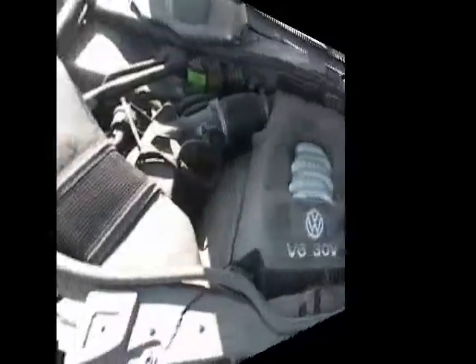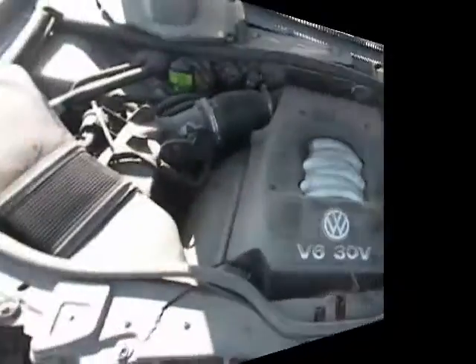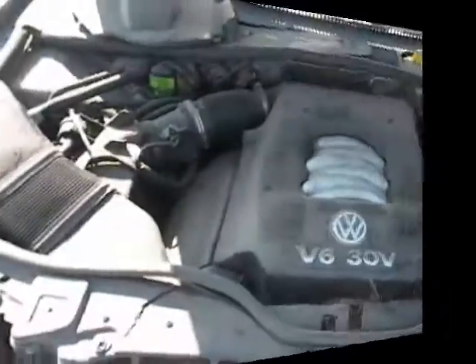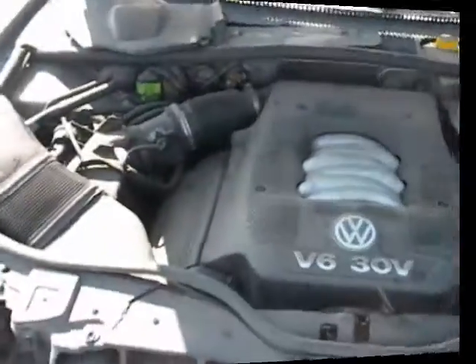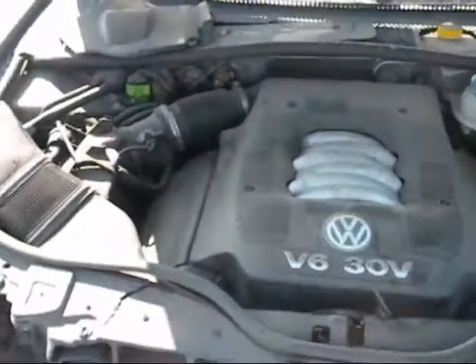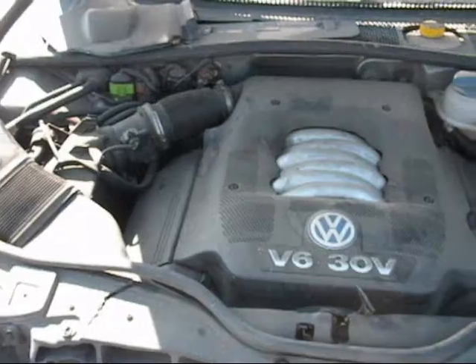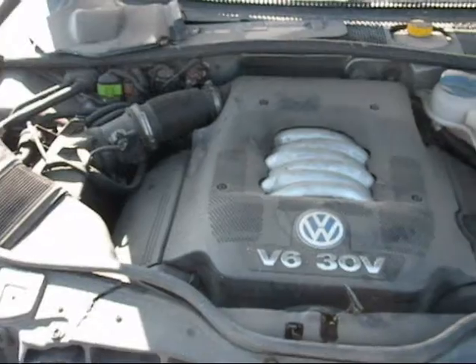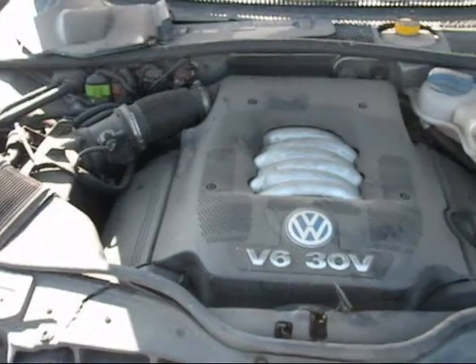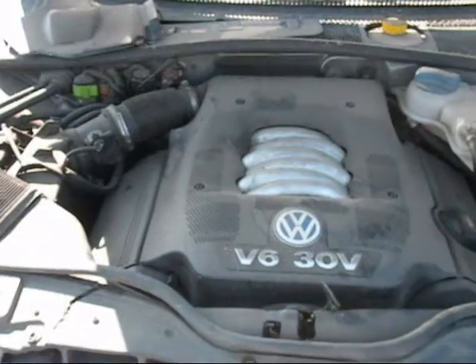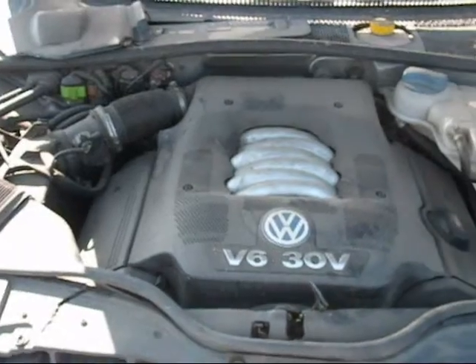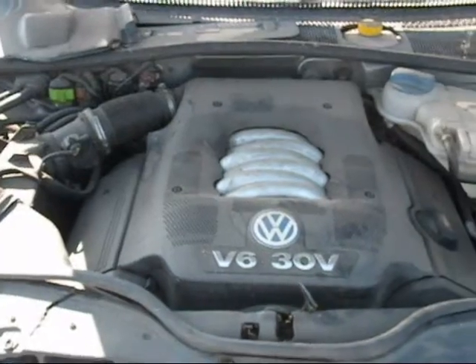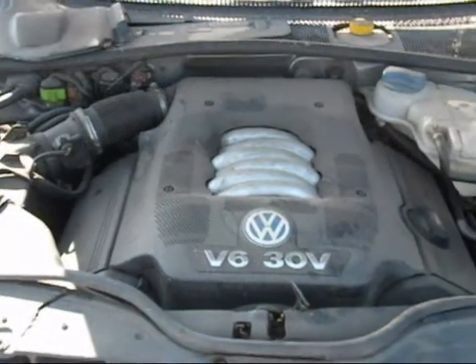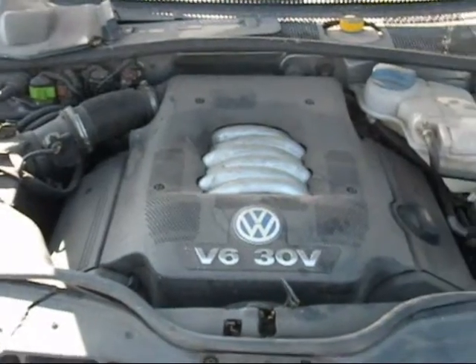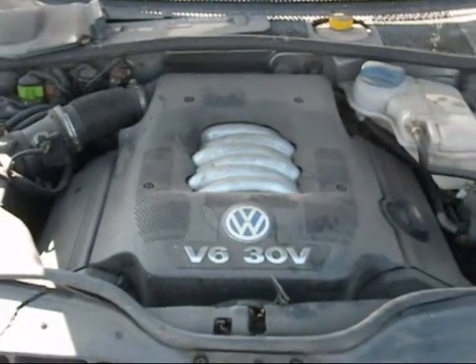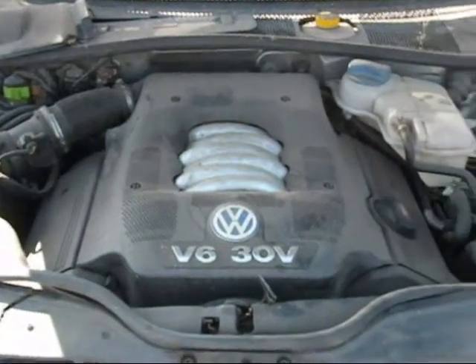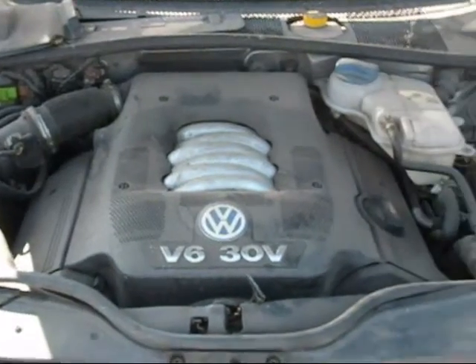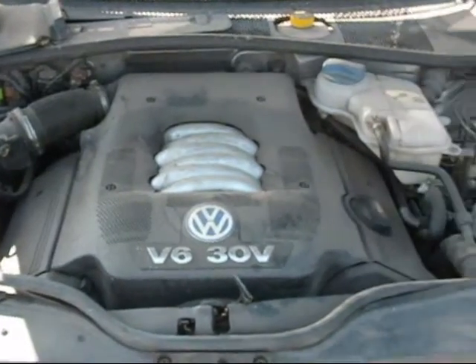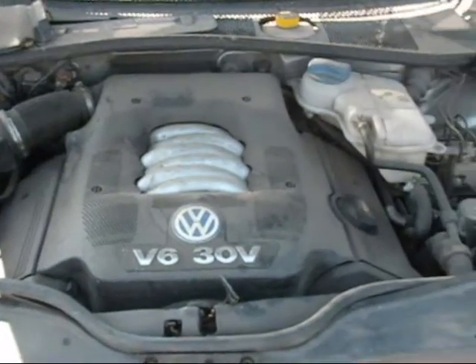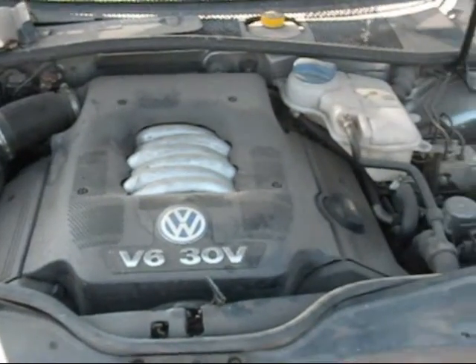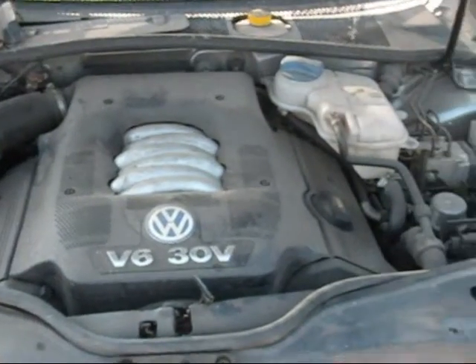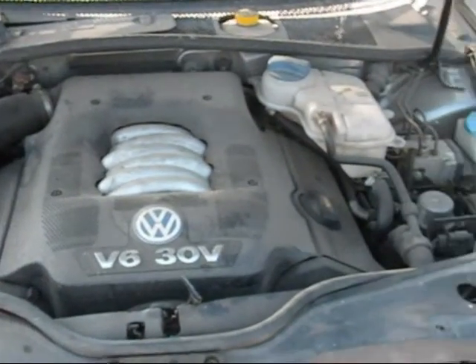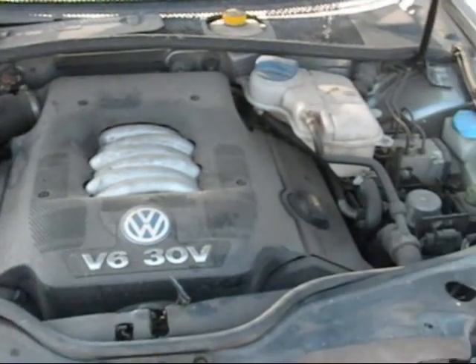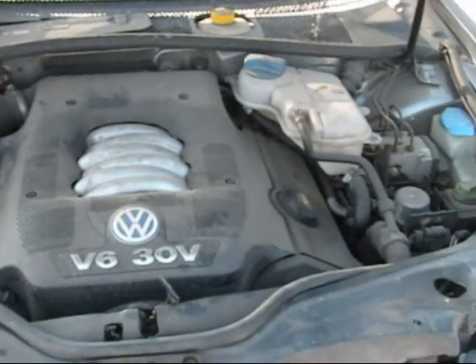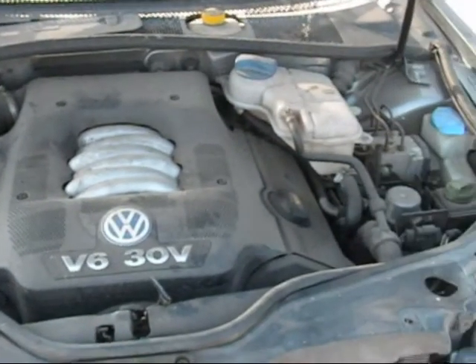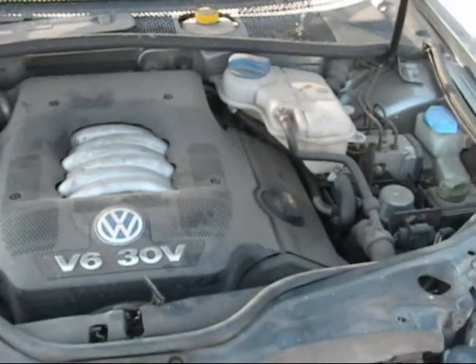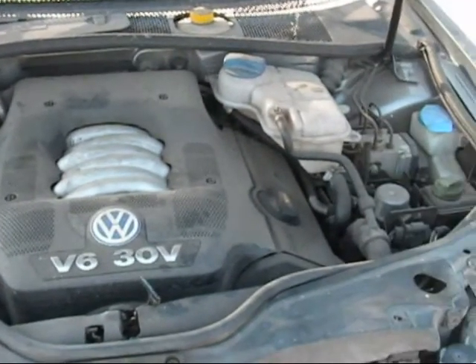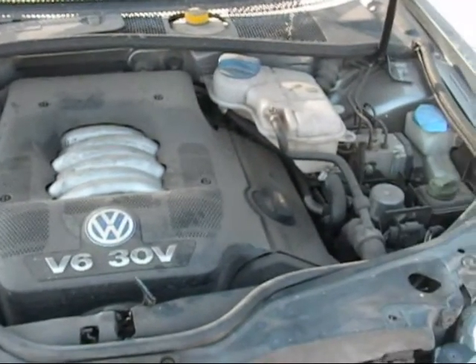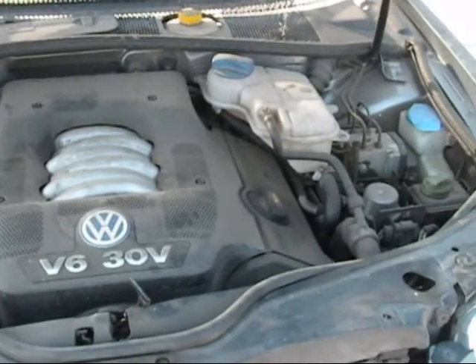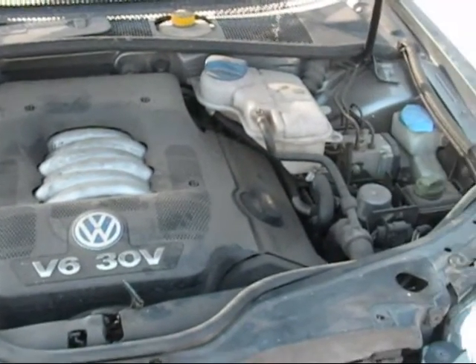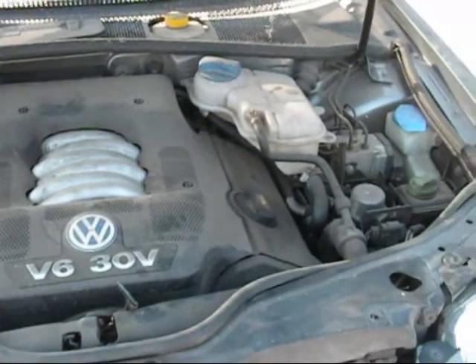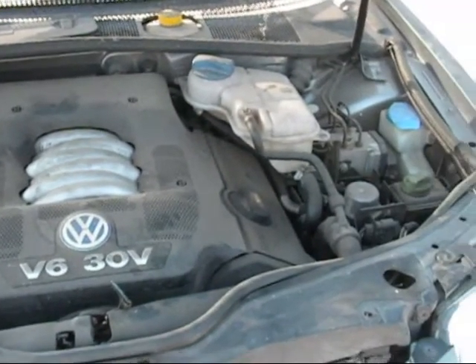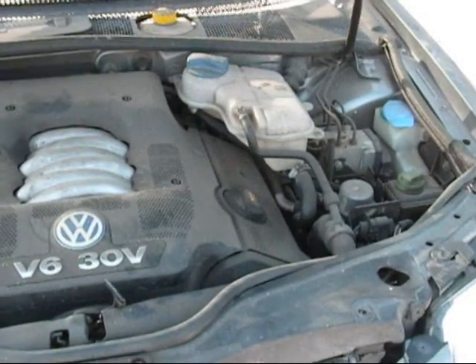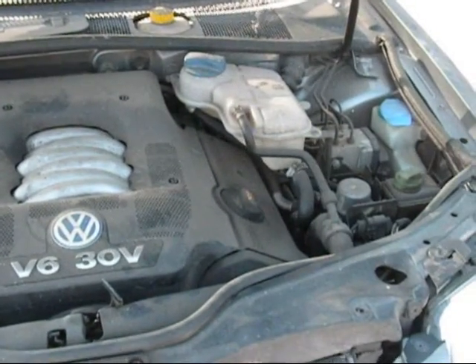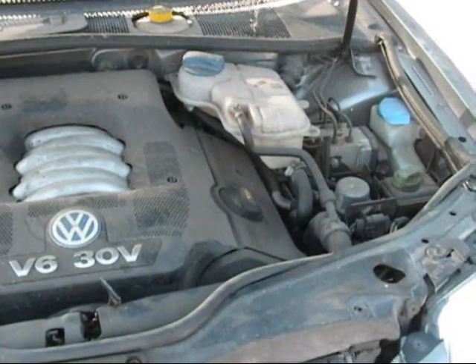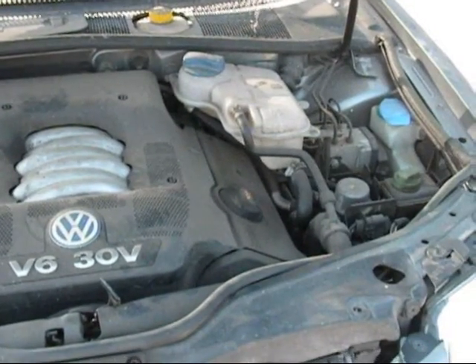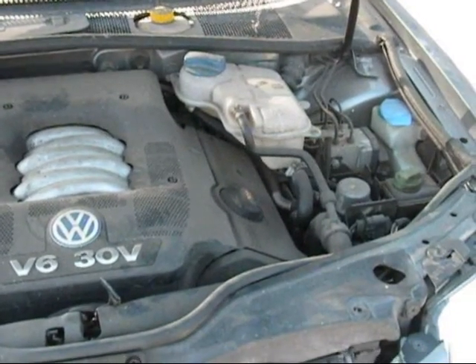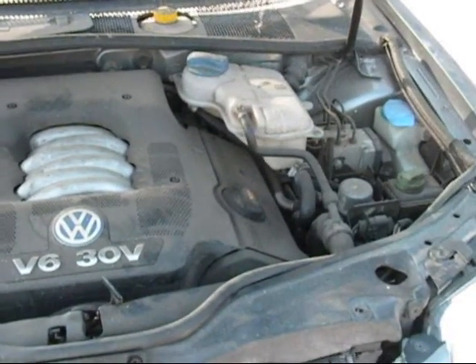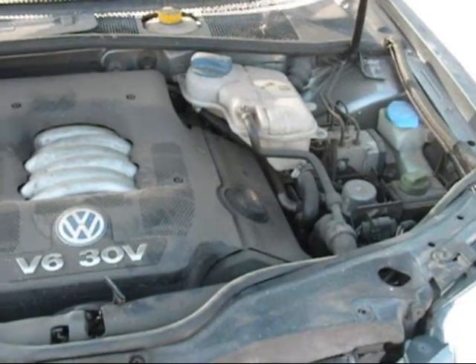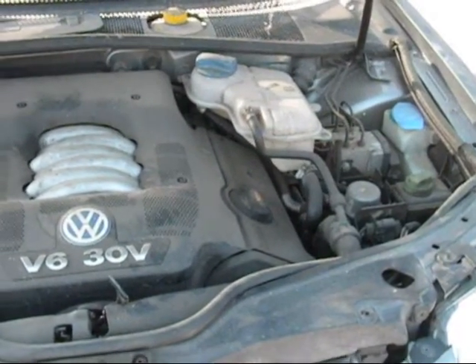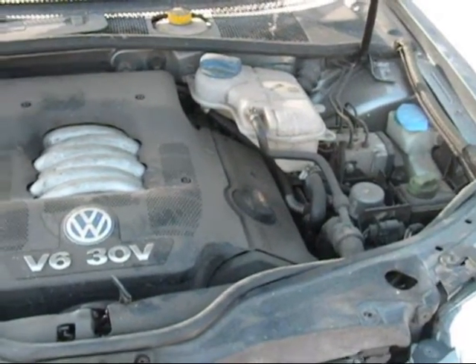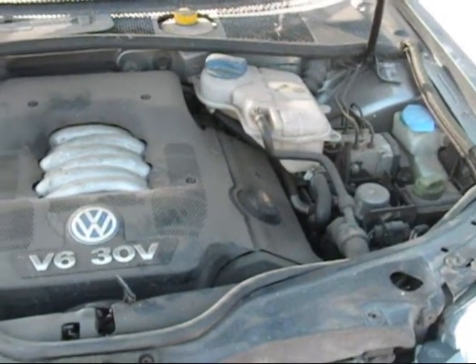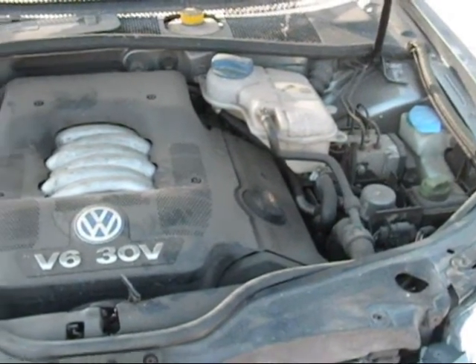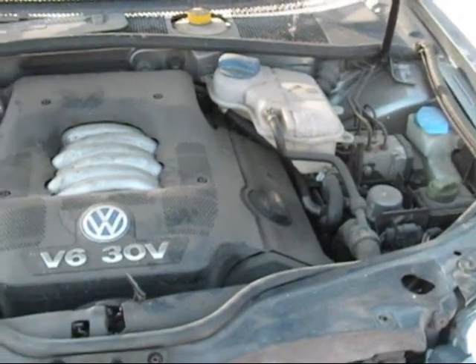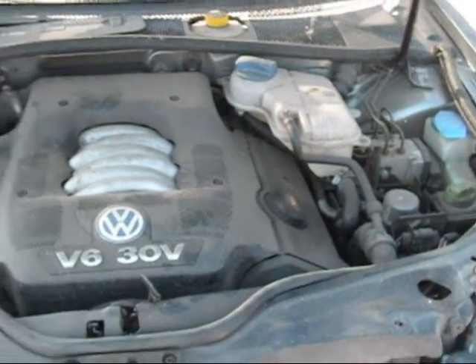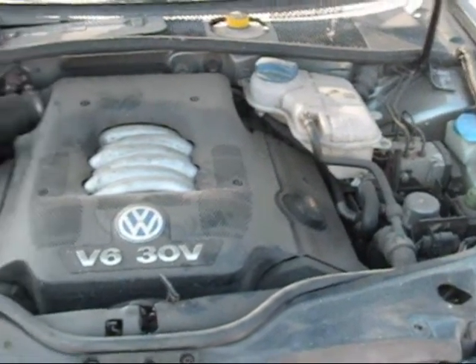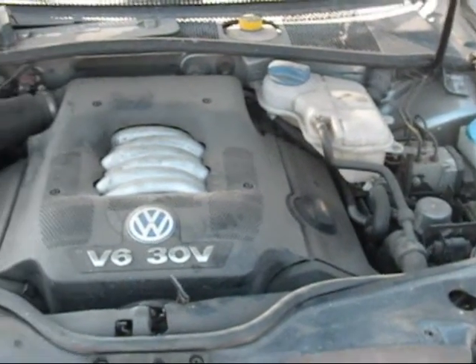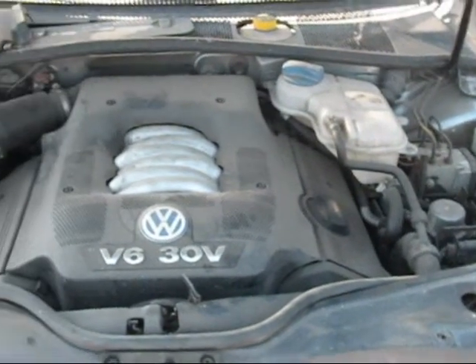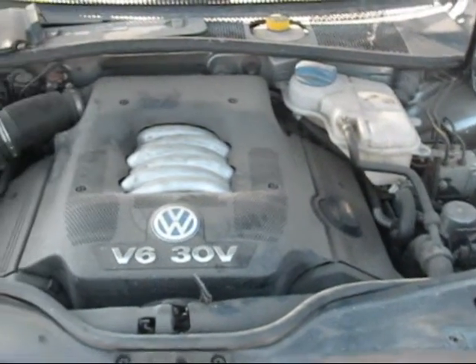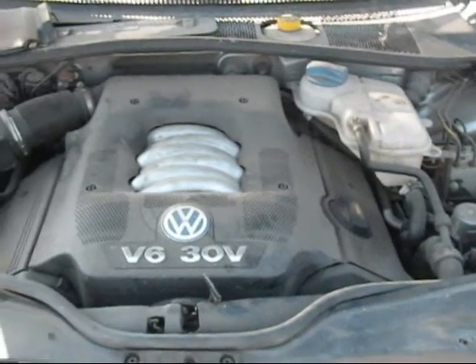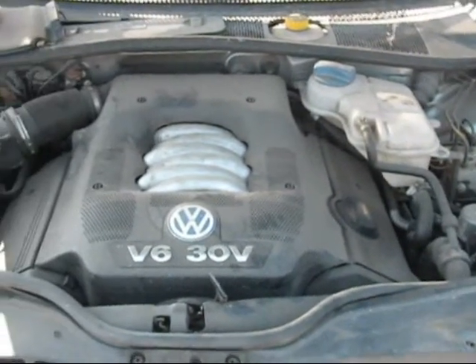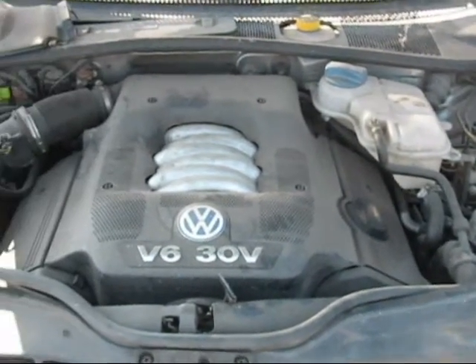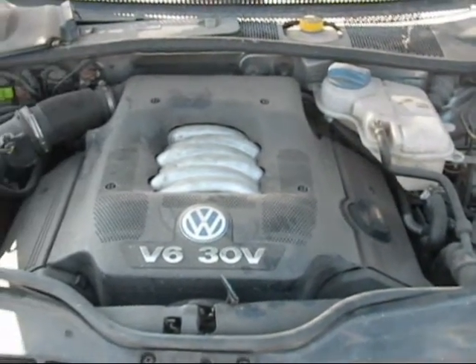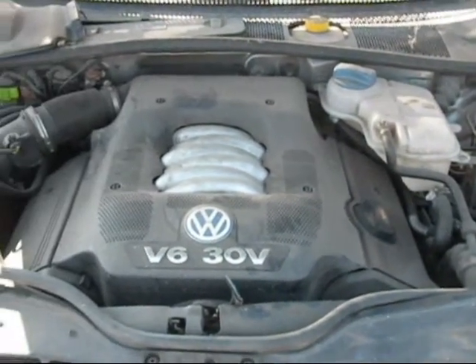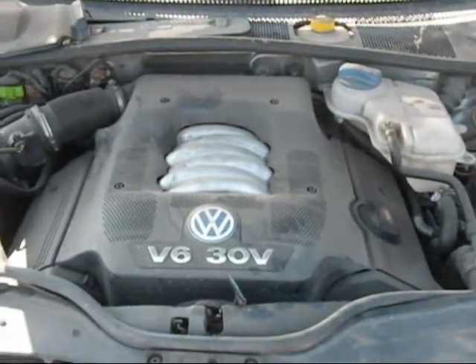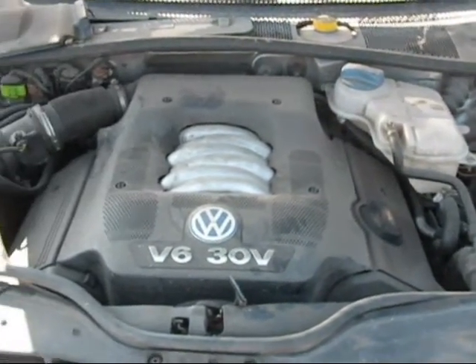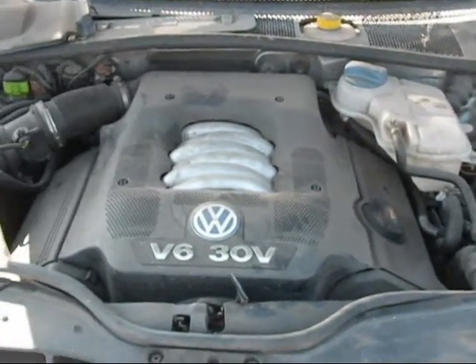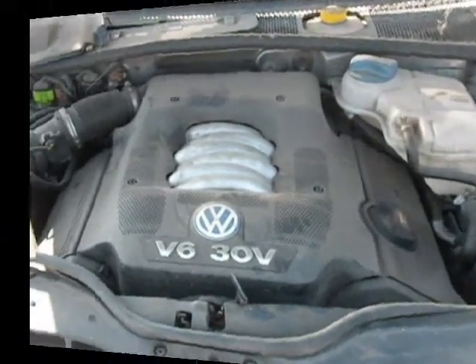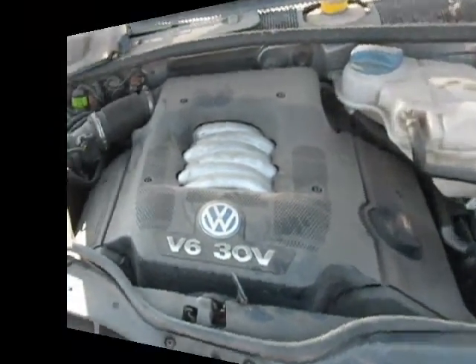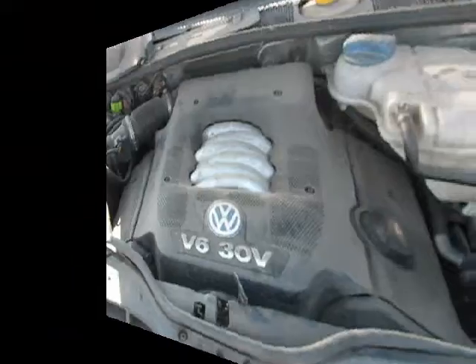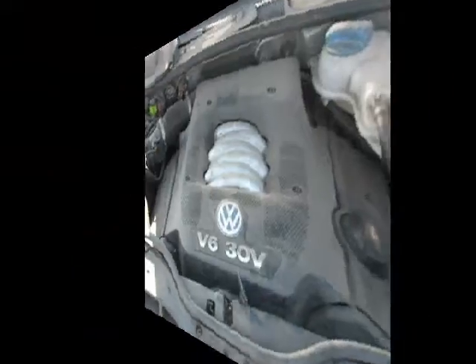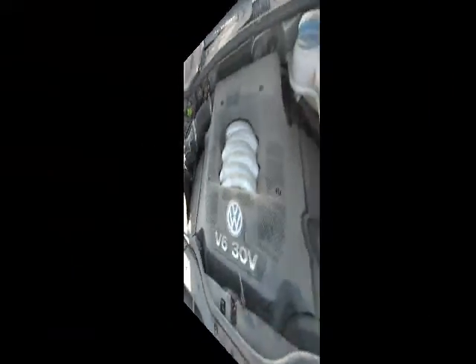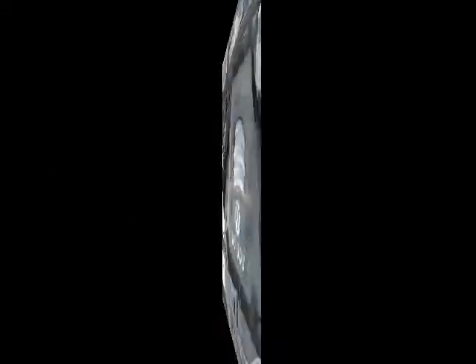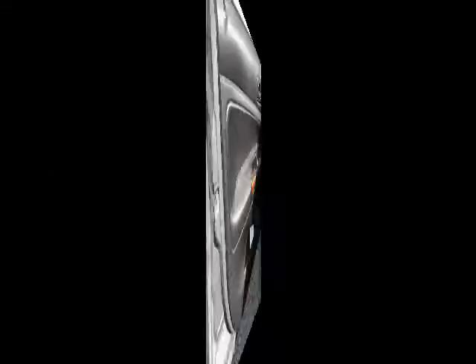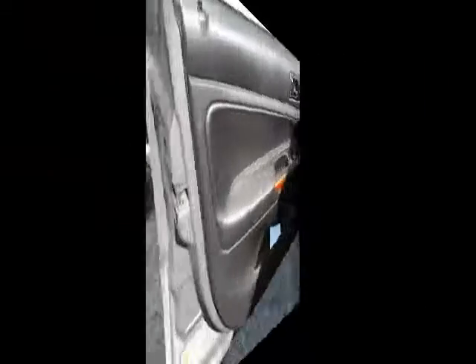The motor is in good condition — it still sits inside the car. It has over 150,000 miles on it.